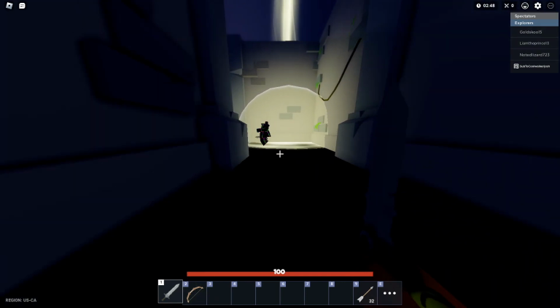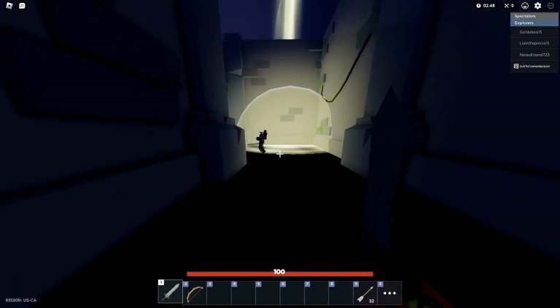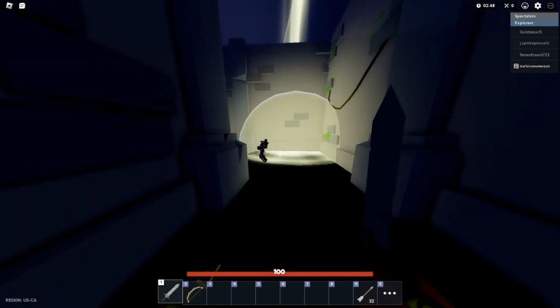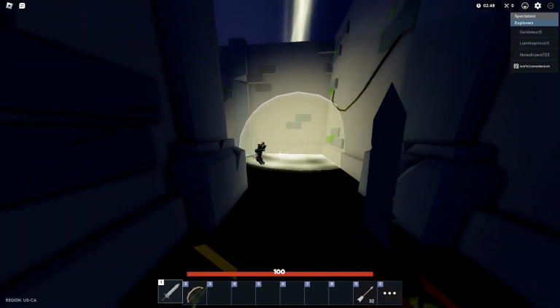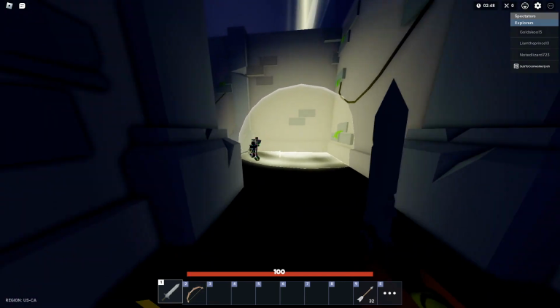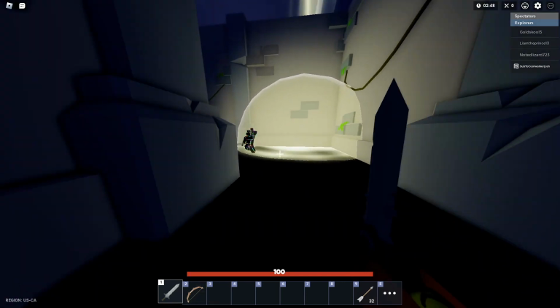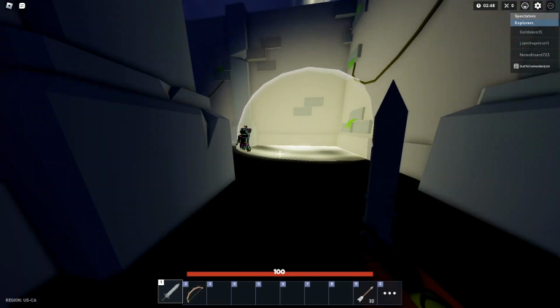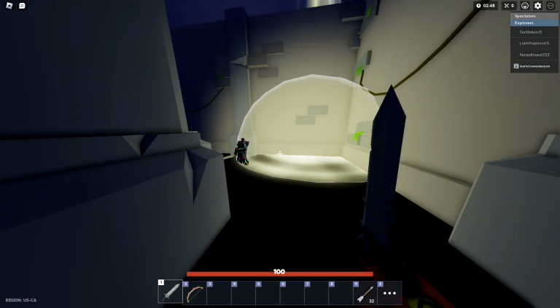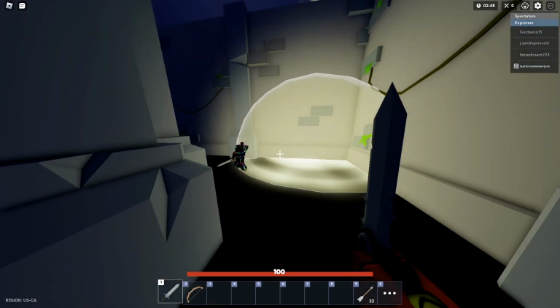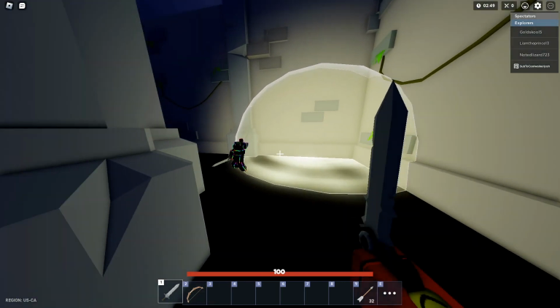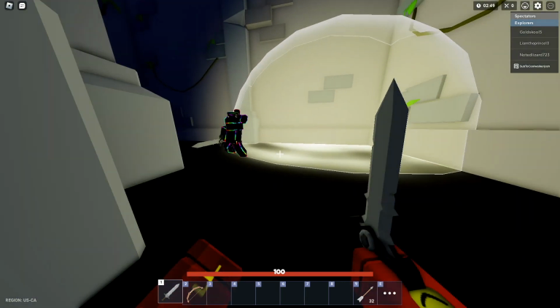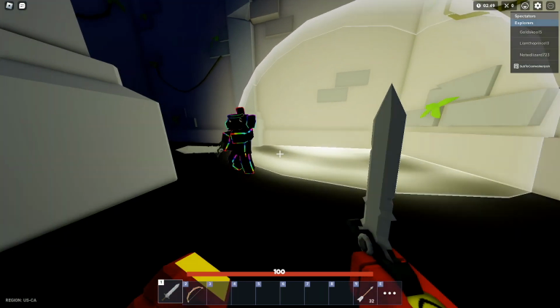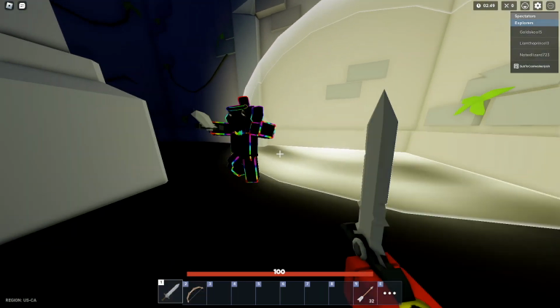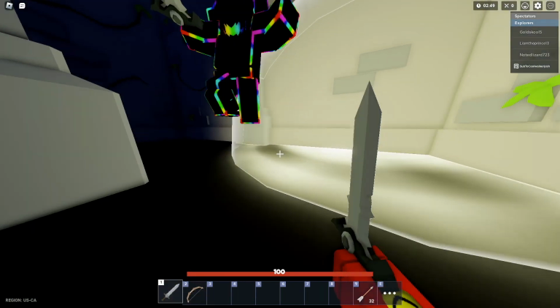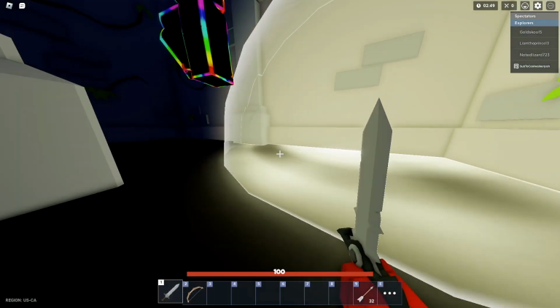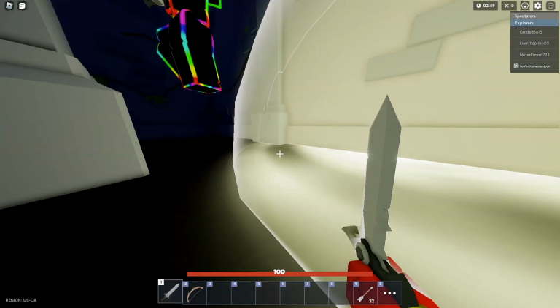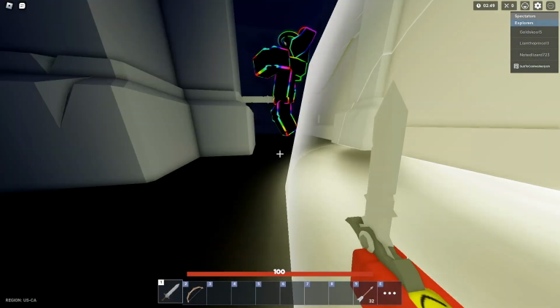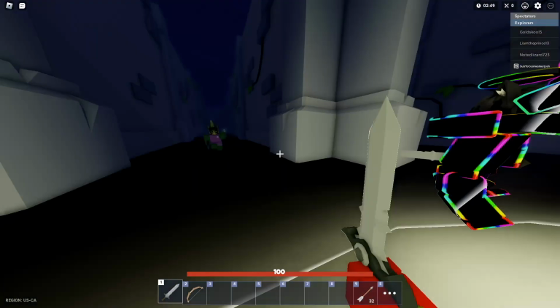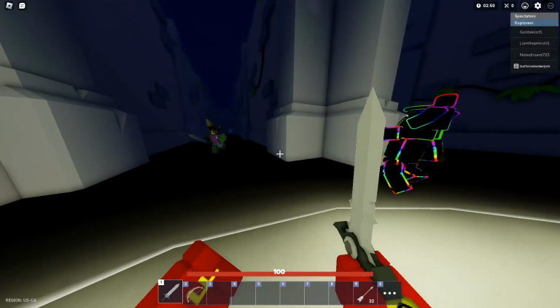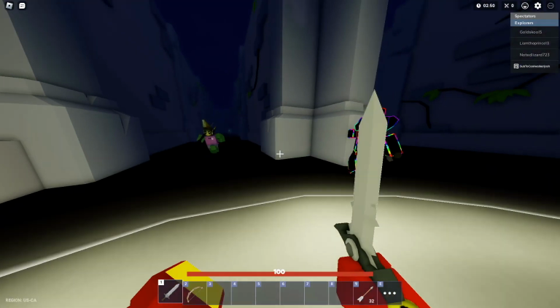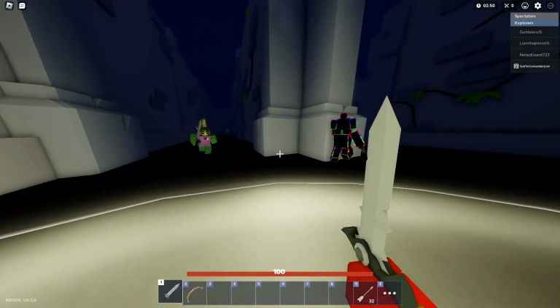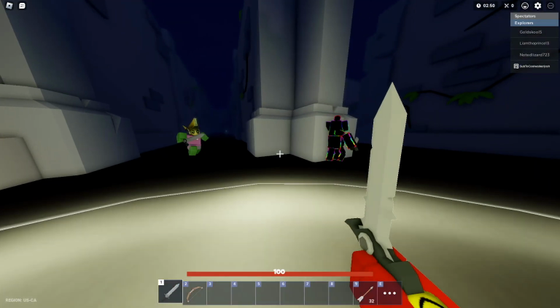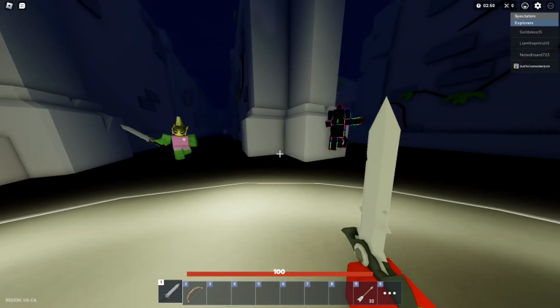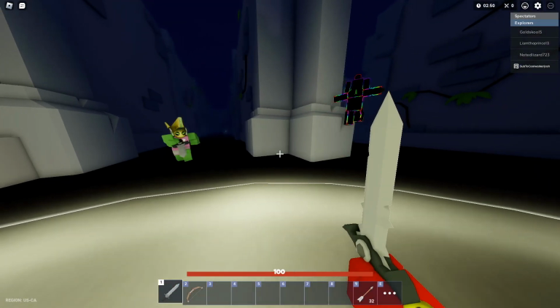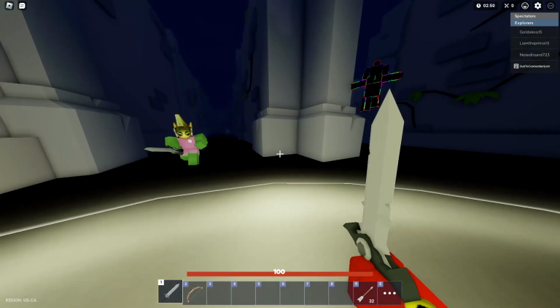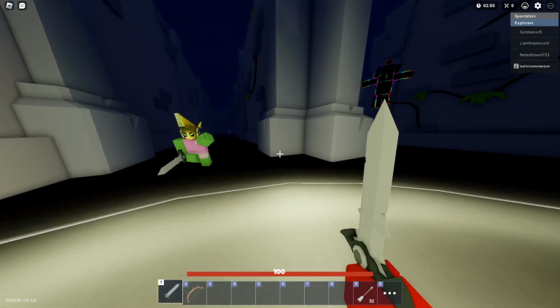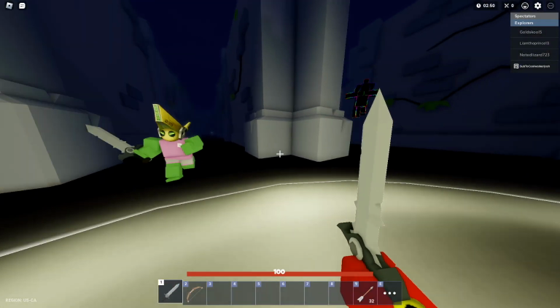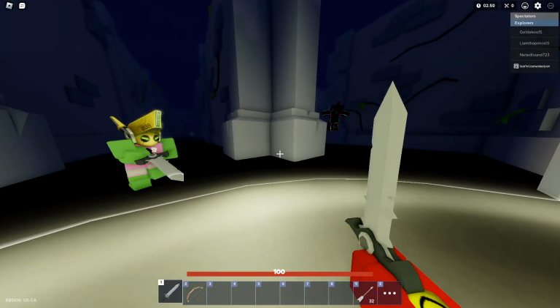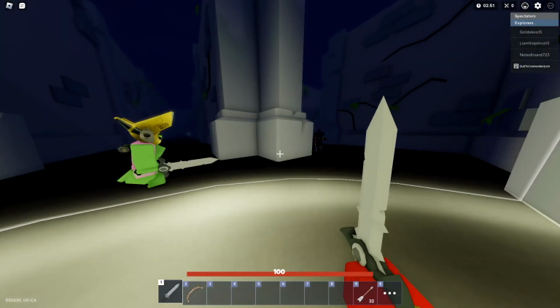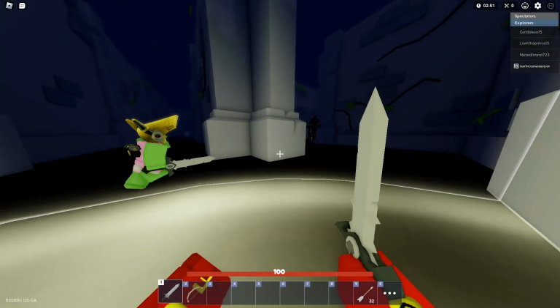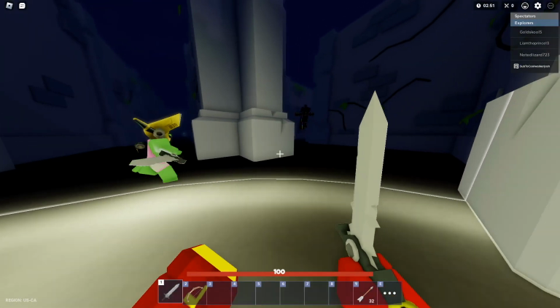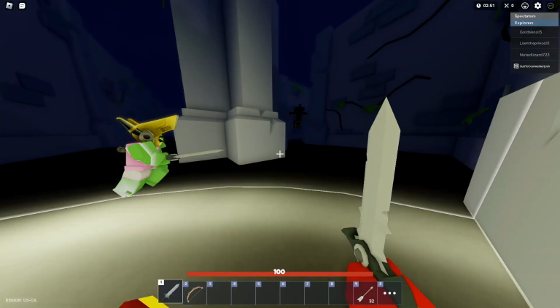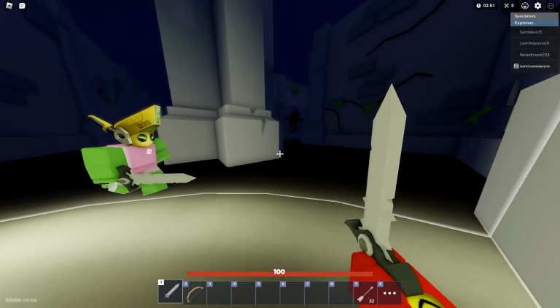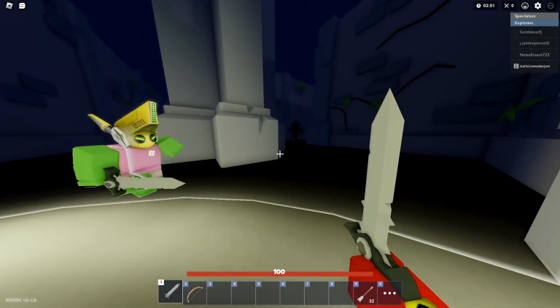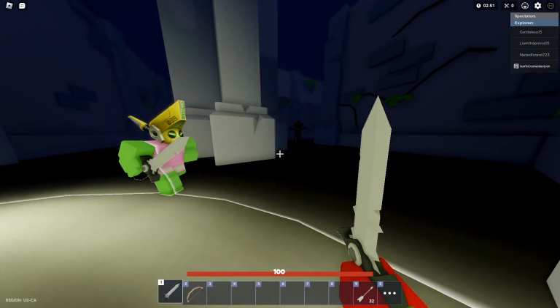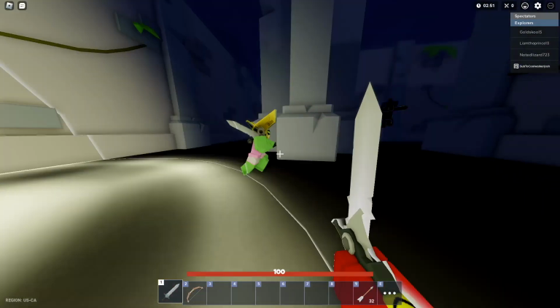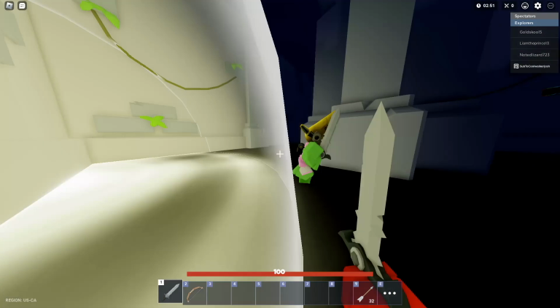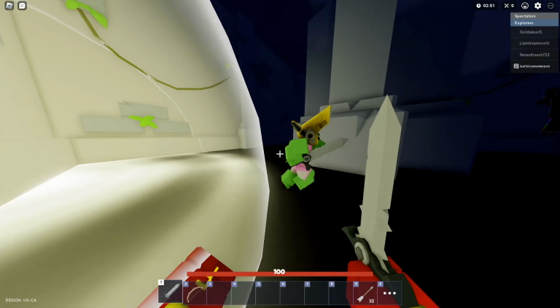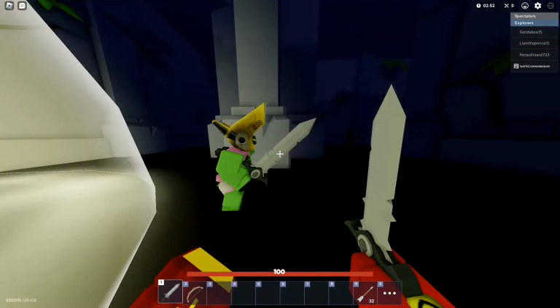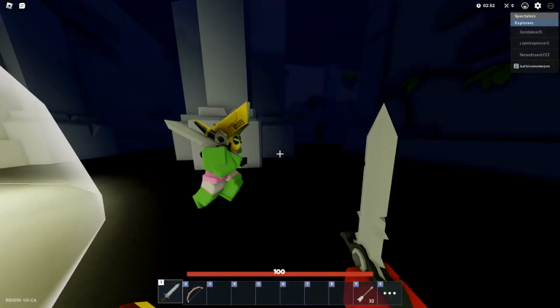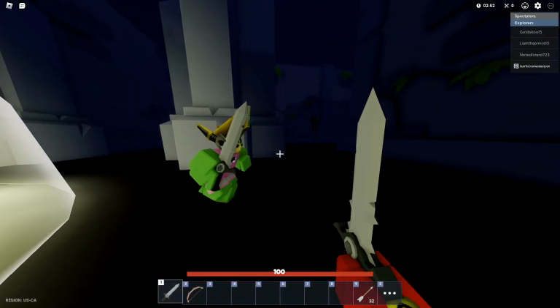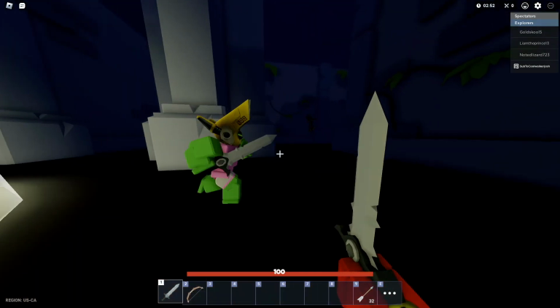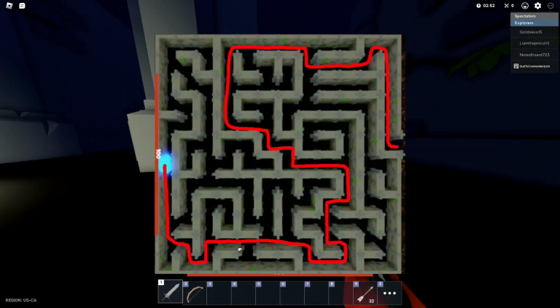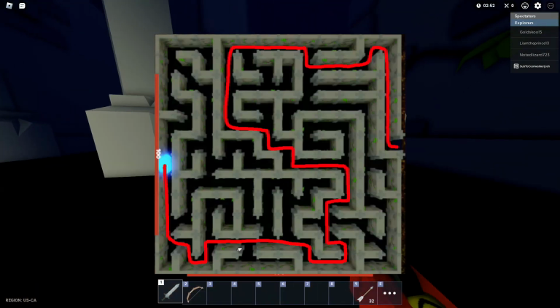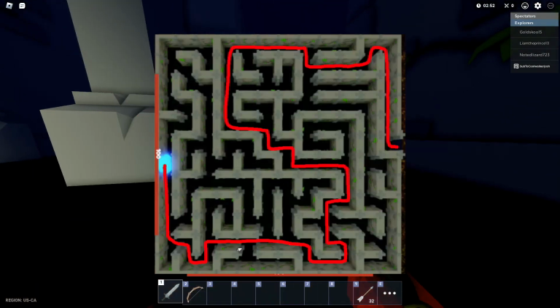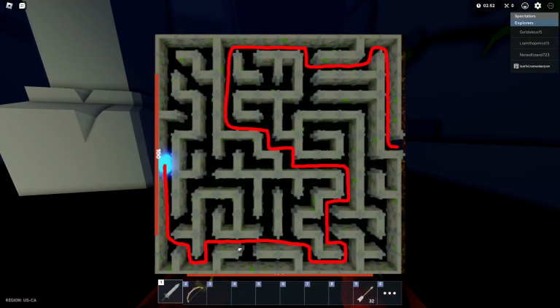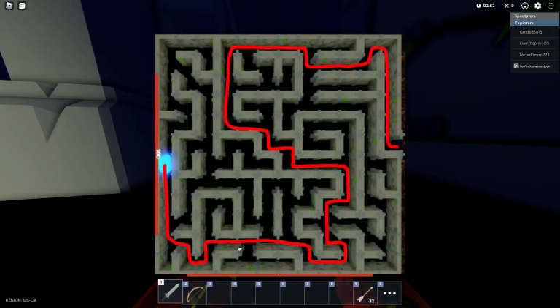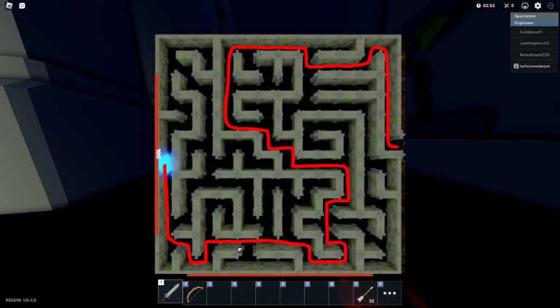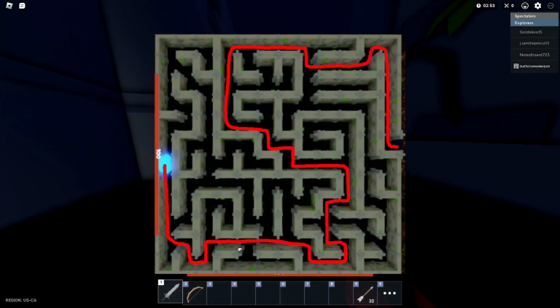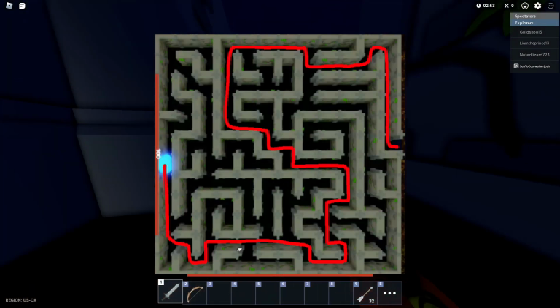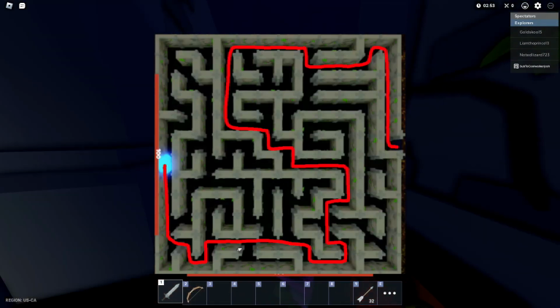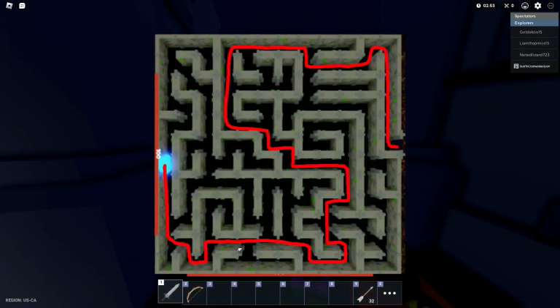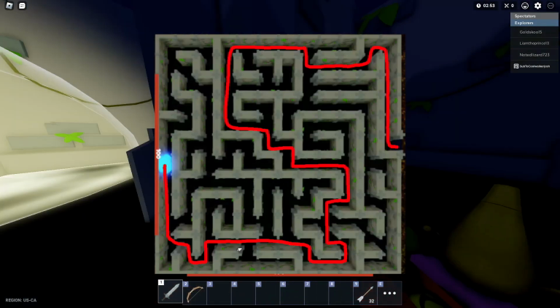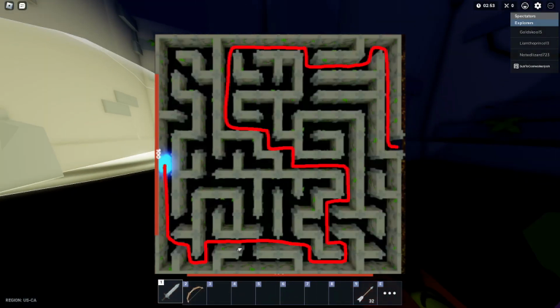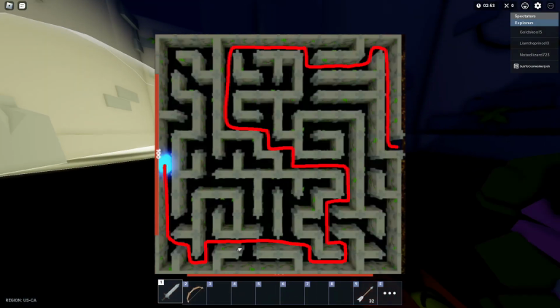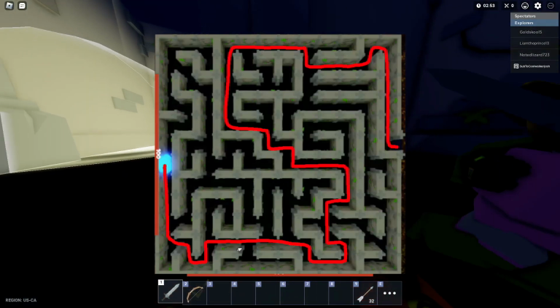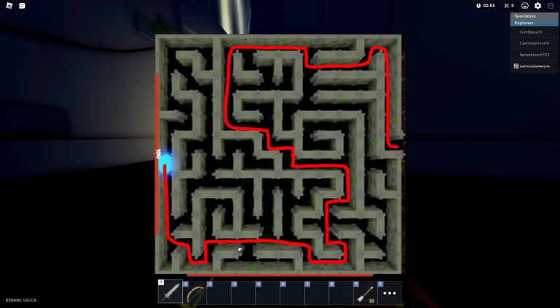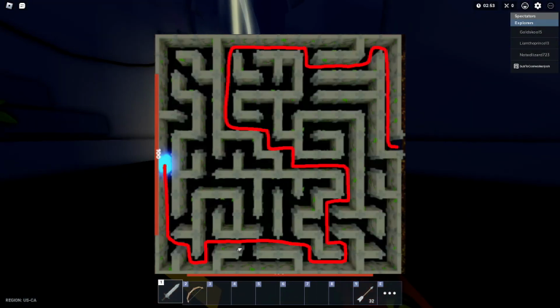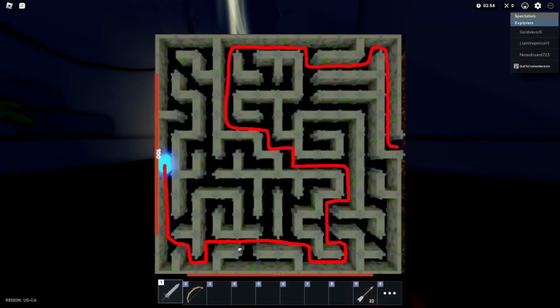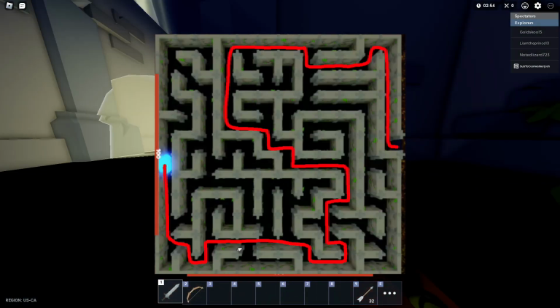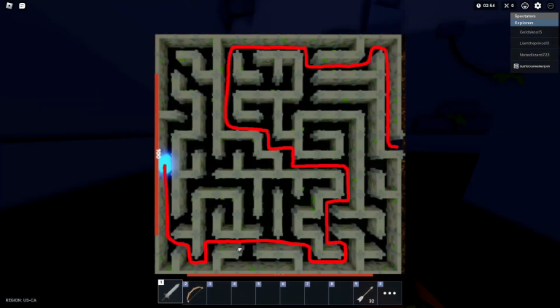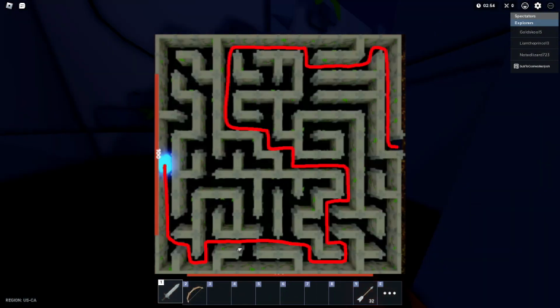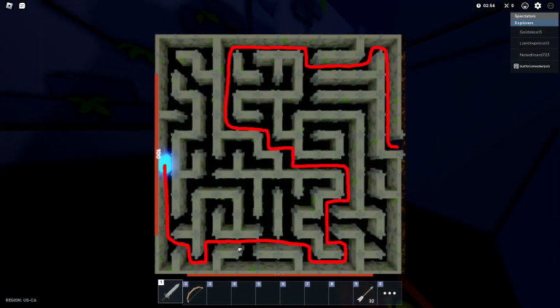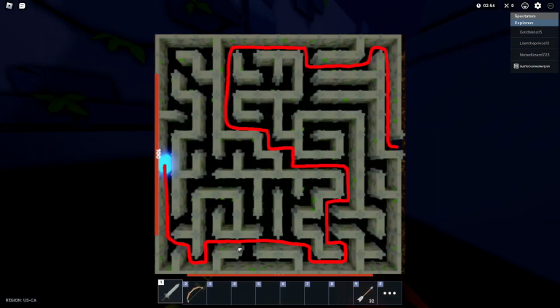Third, know the answer to the maze. This is an easy tip — here's the maze map from the beginning to finish.